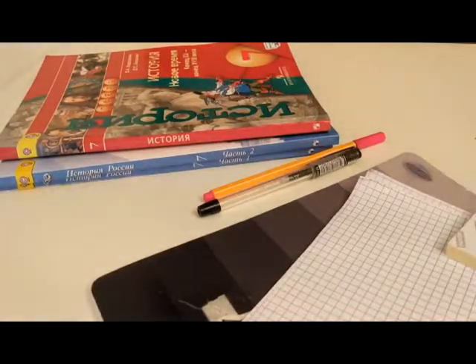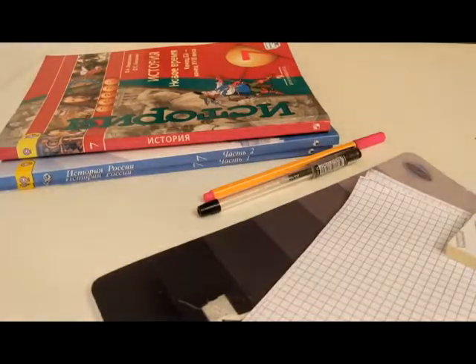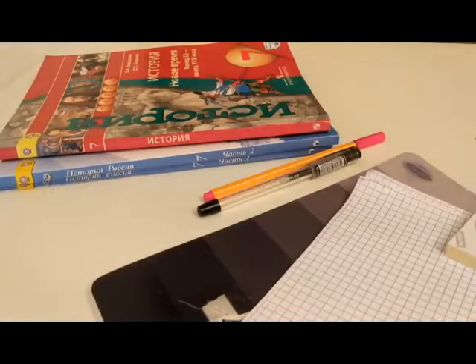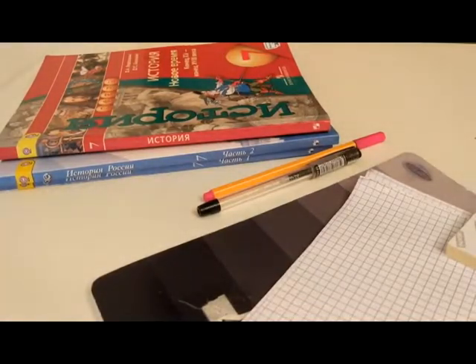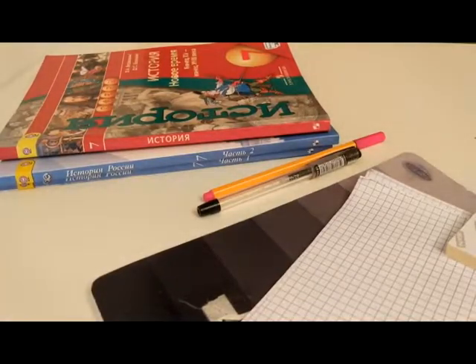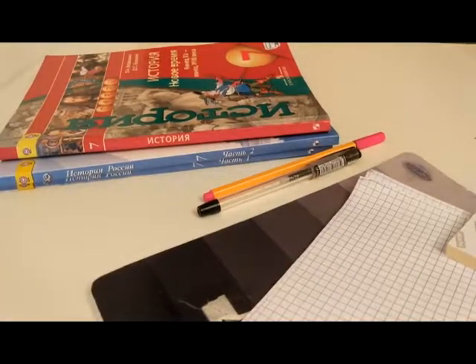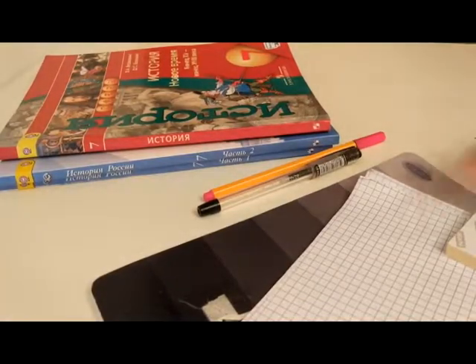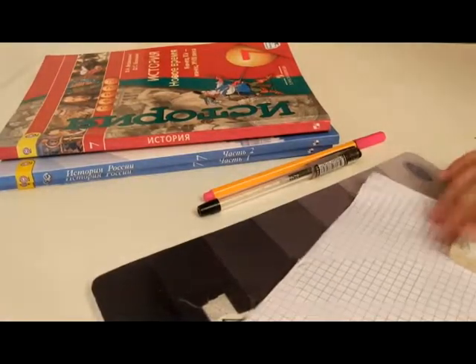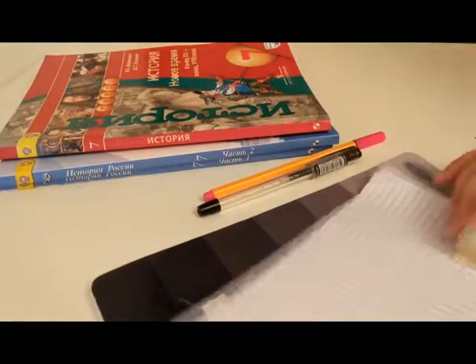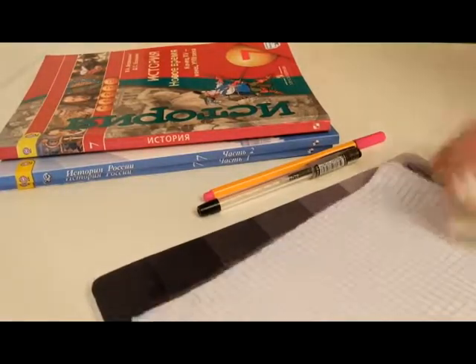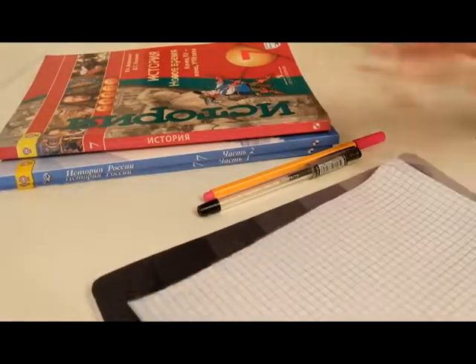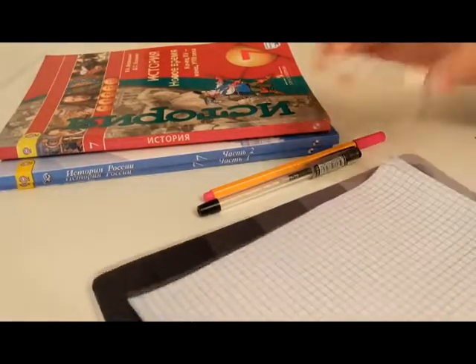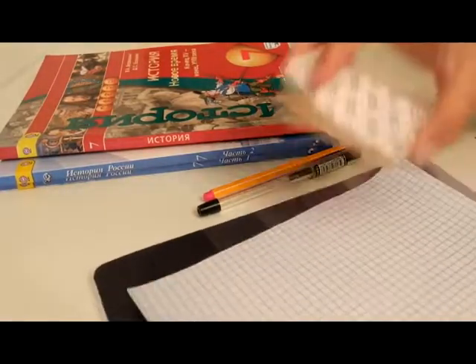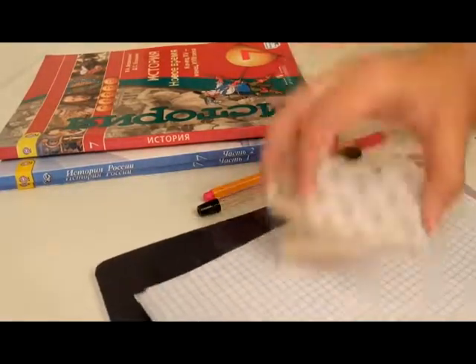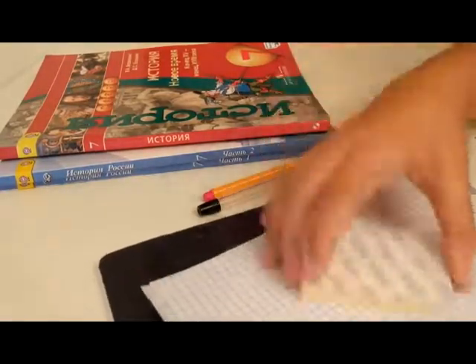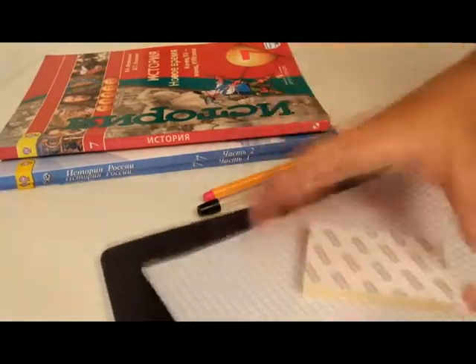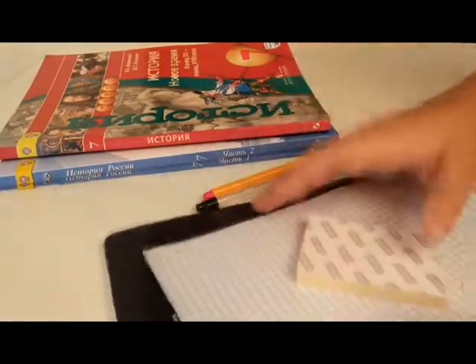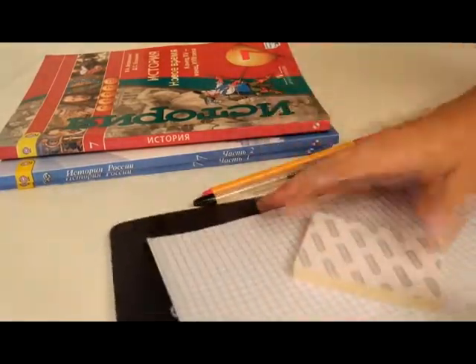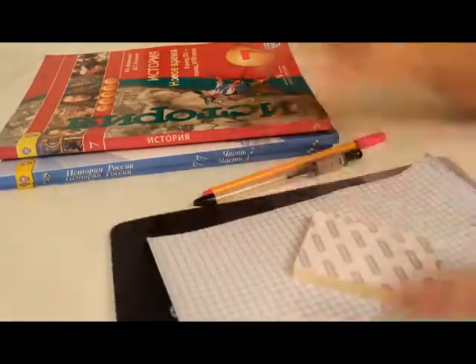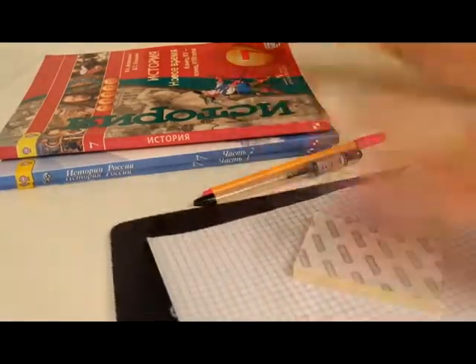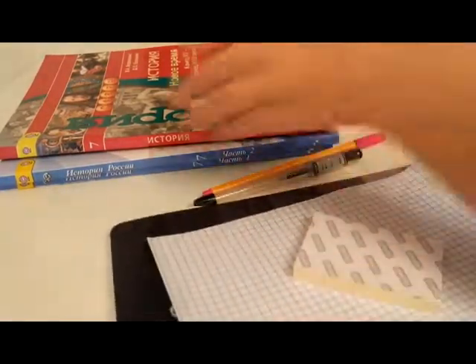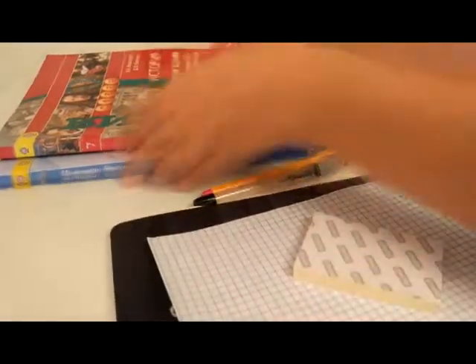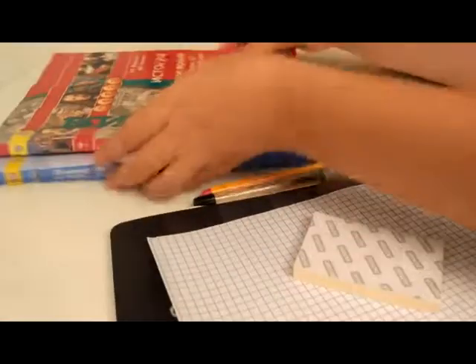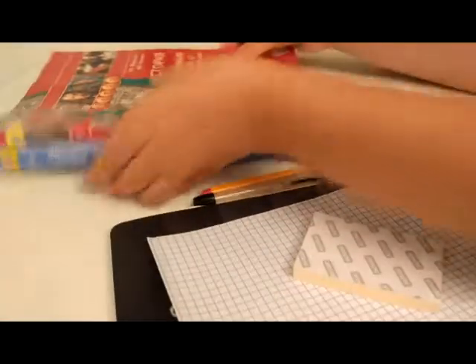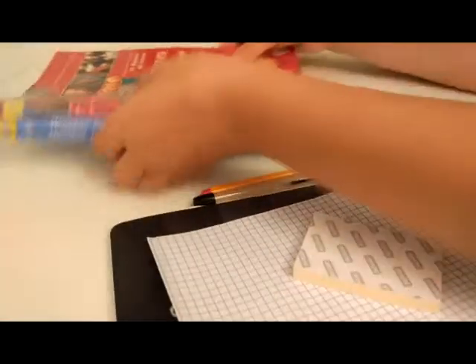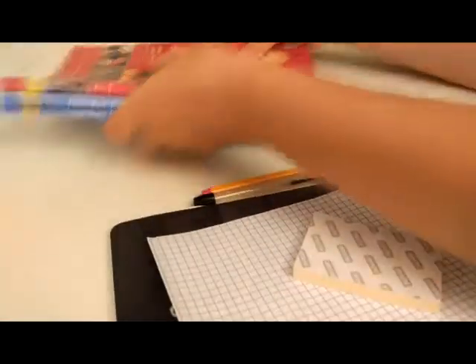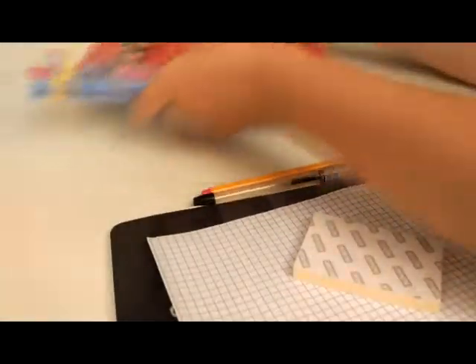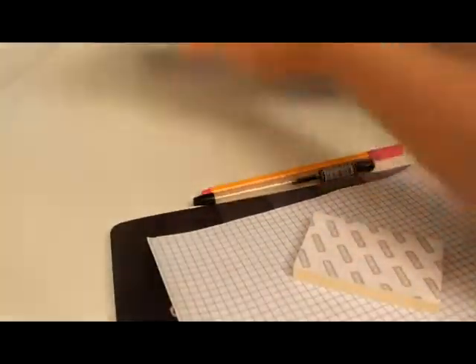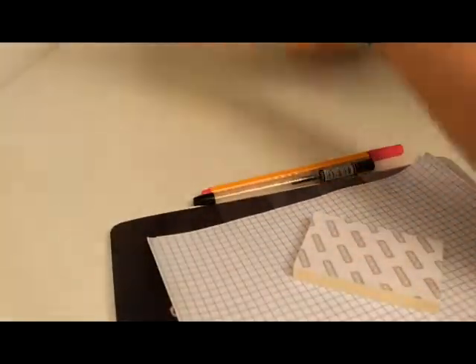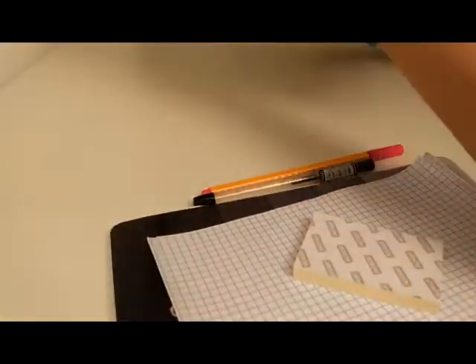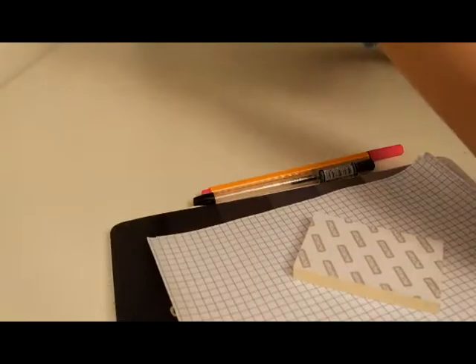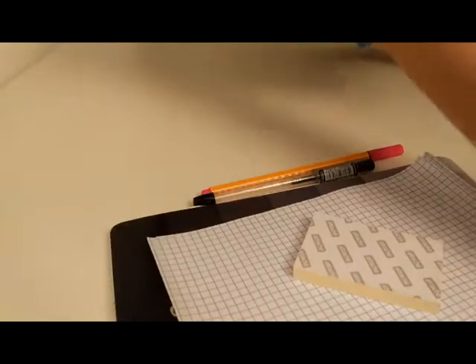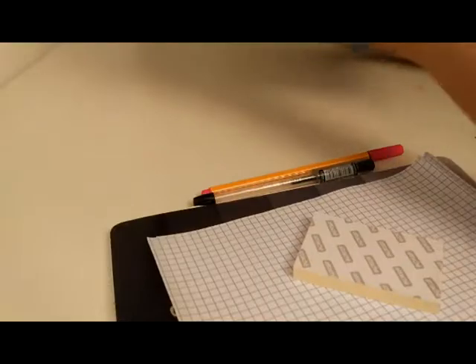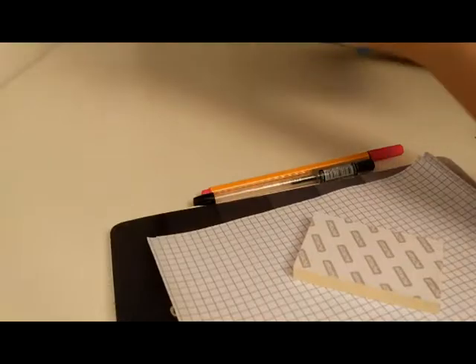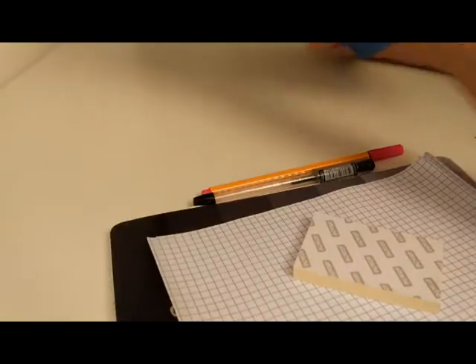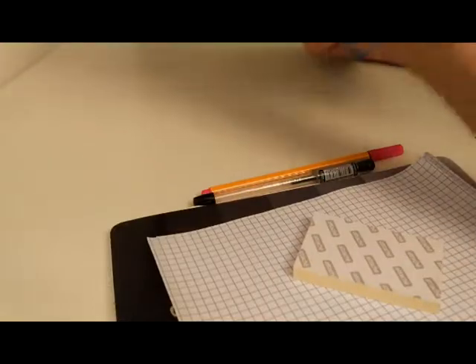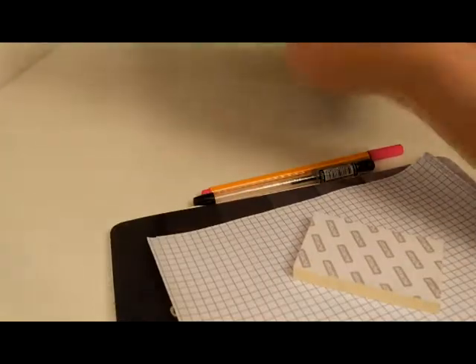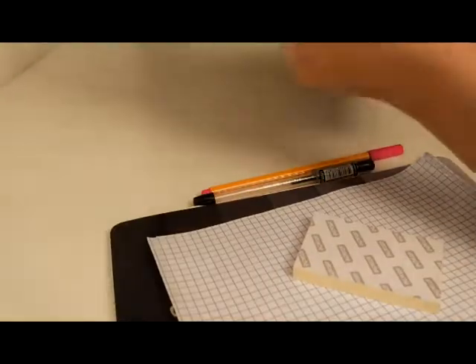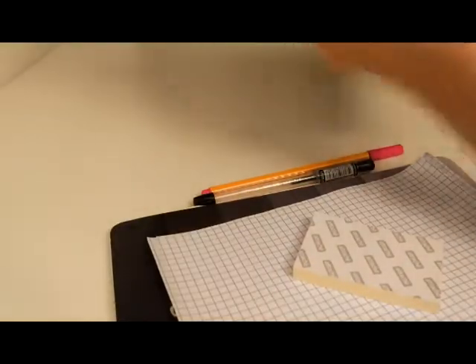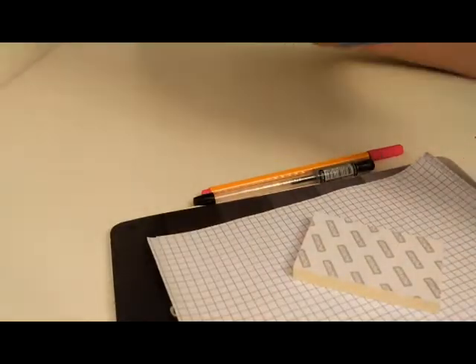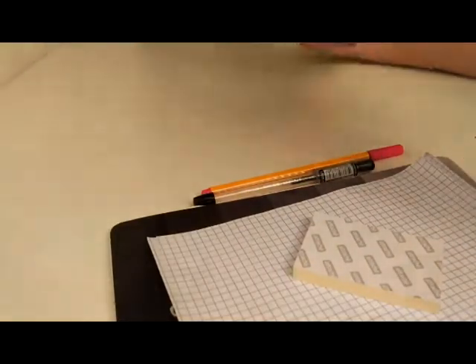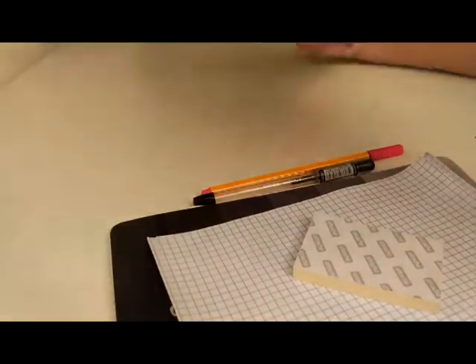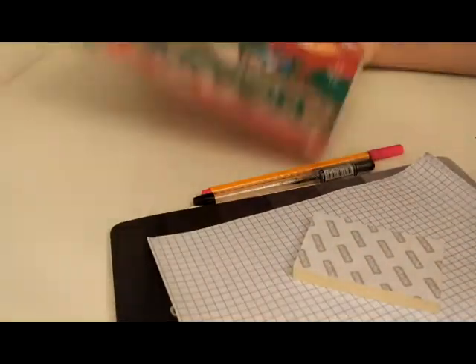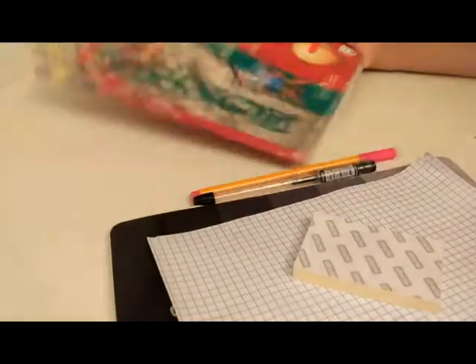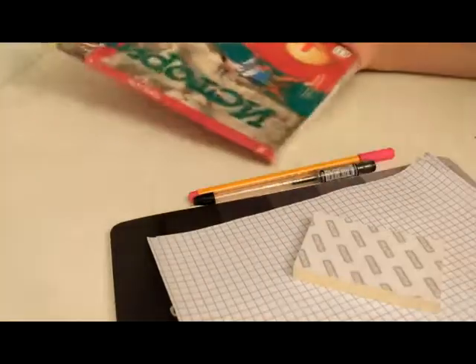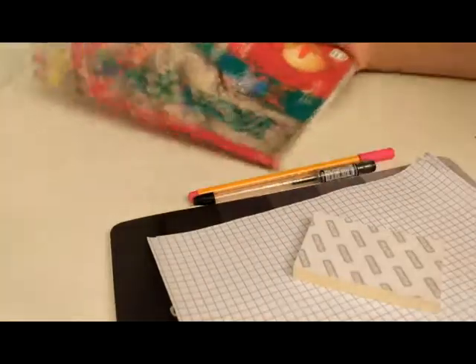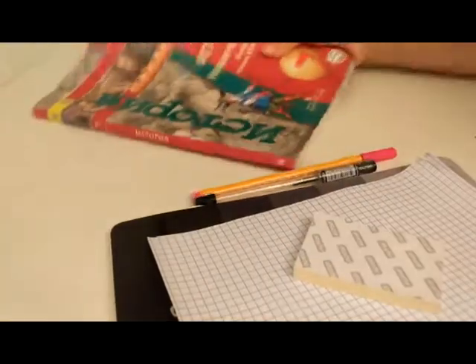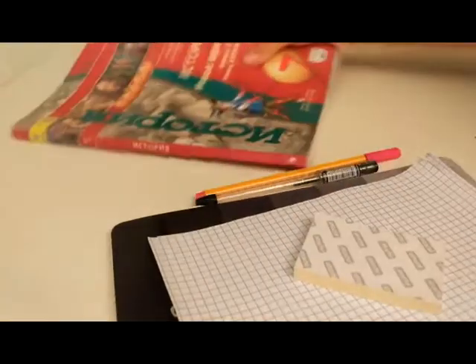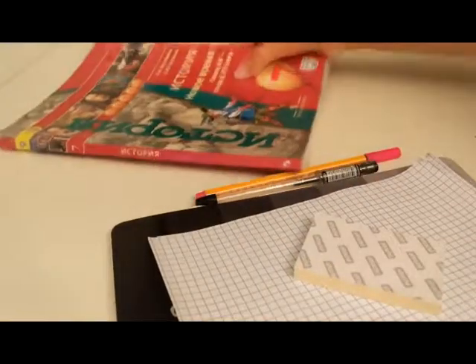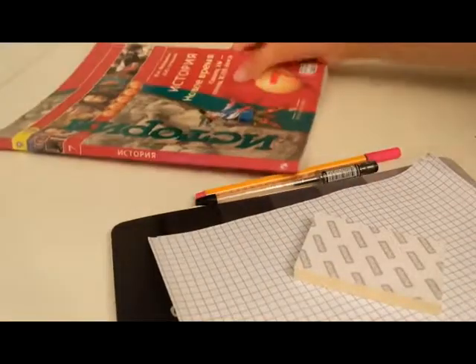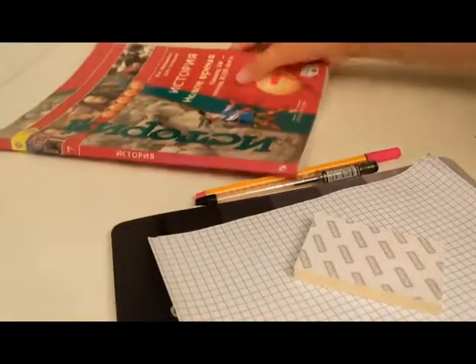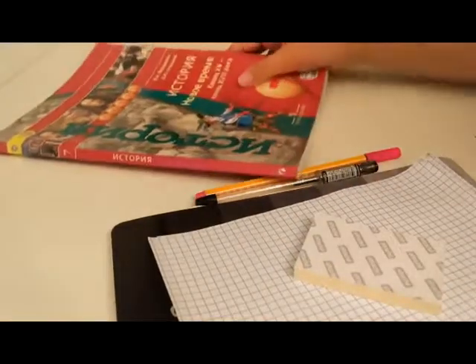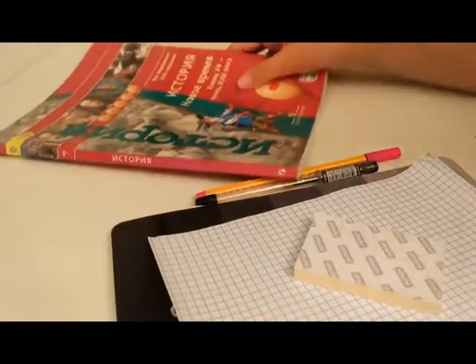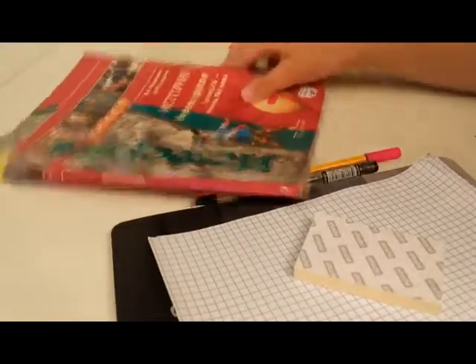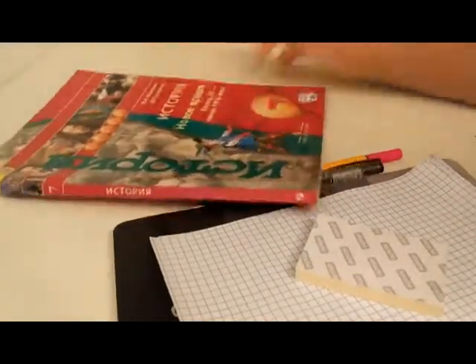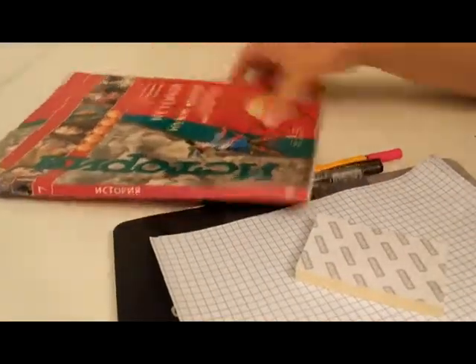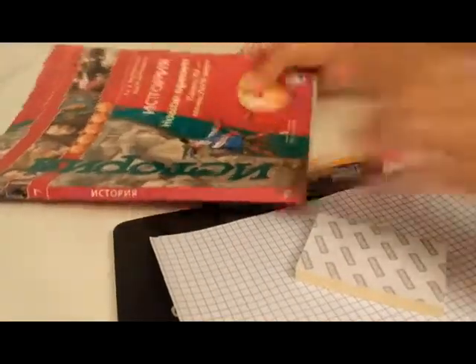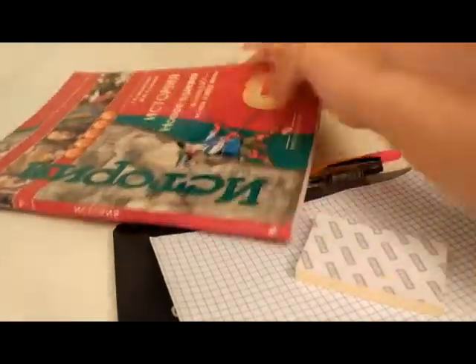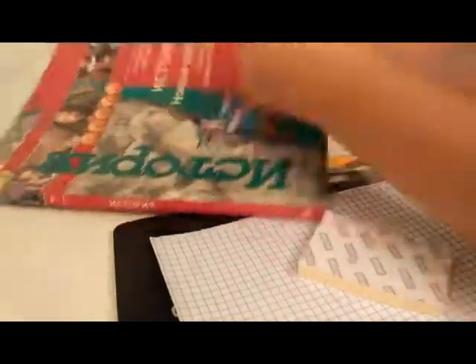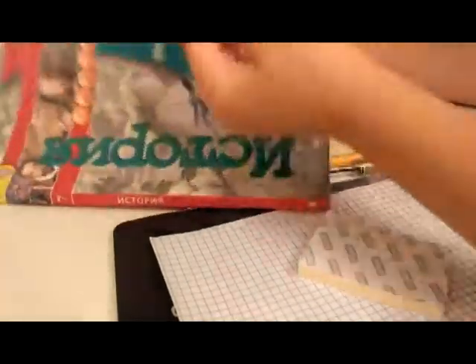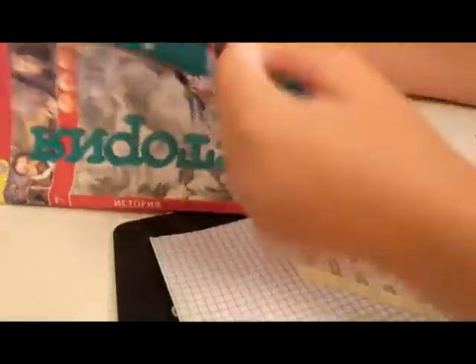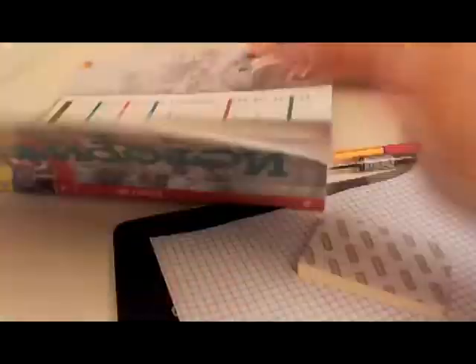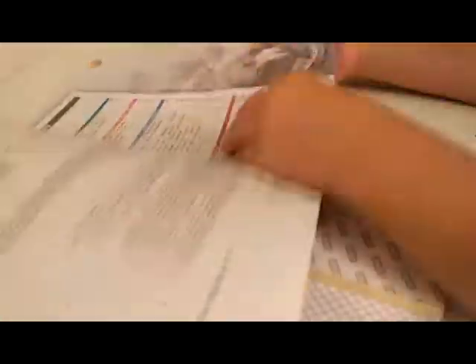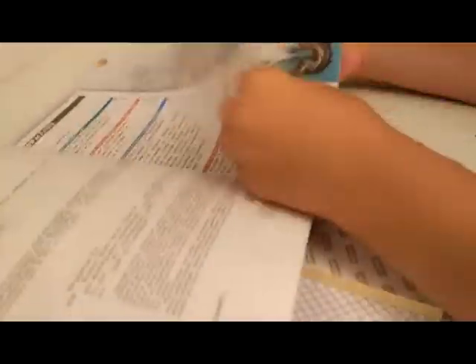First thing you need to do is clean your desk. Put things in their right place and put away things you don't need.